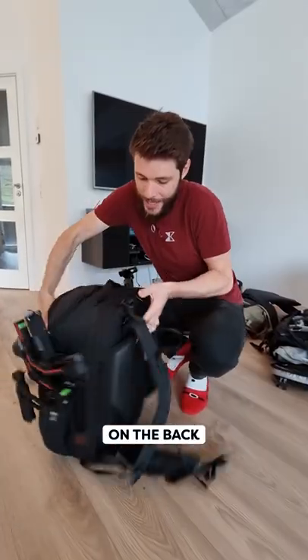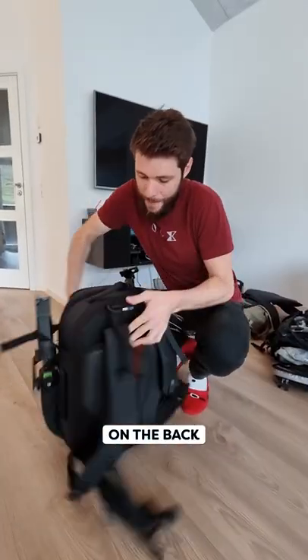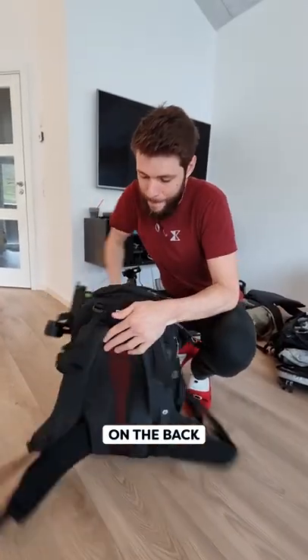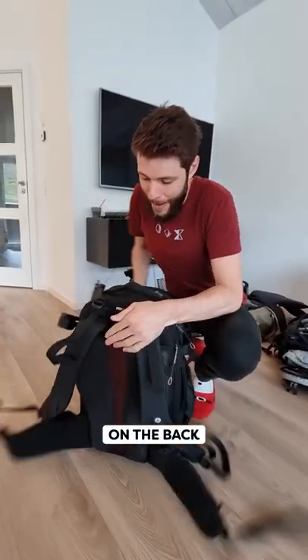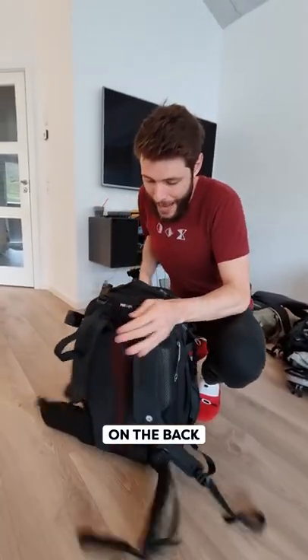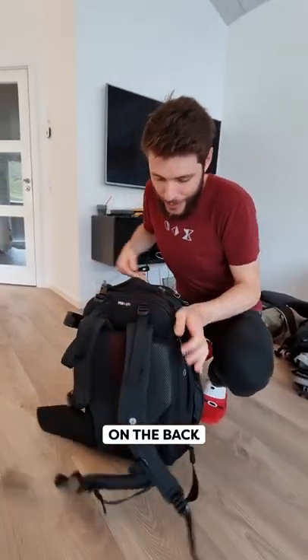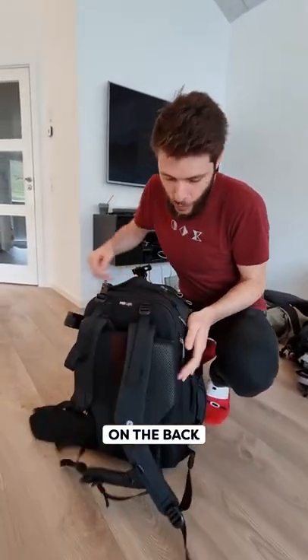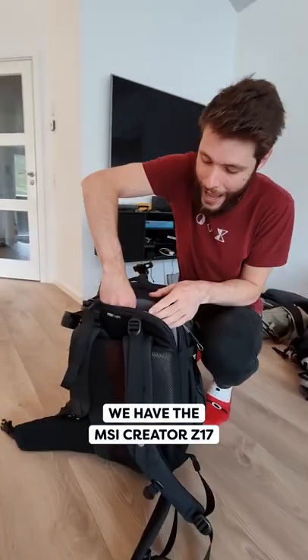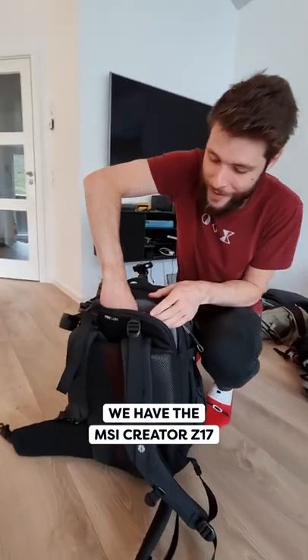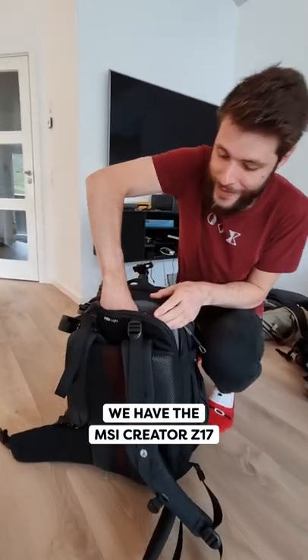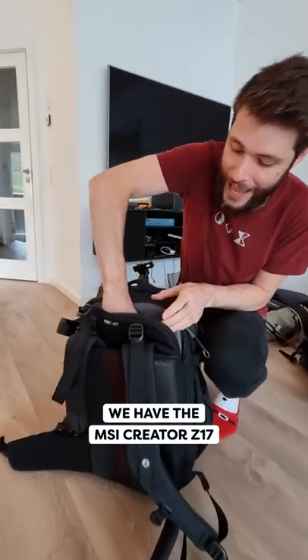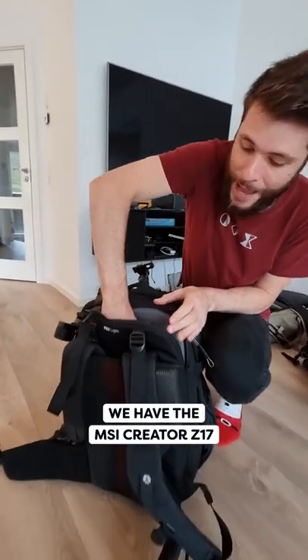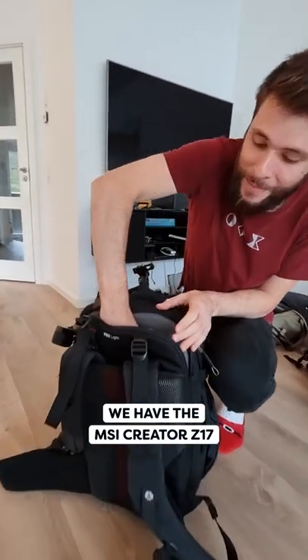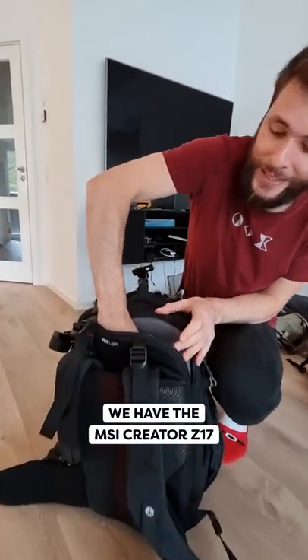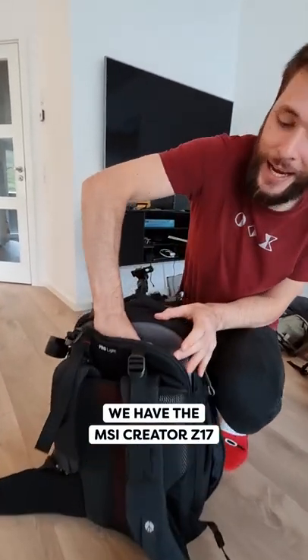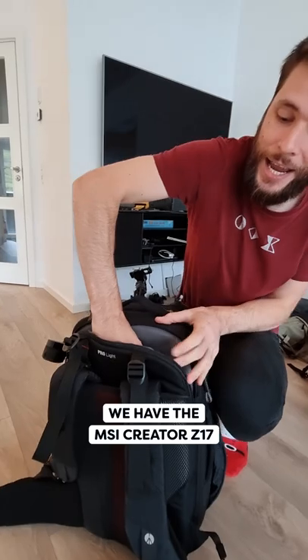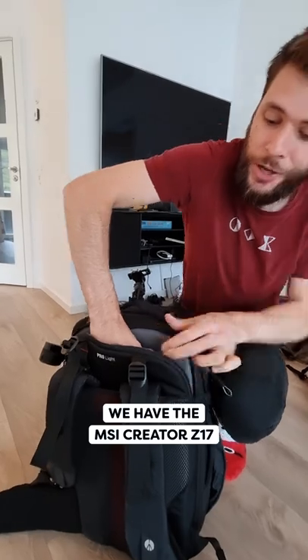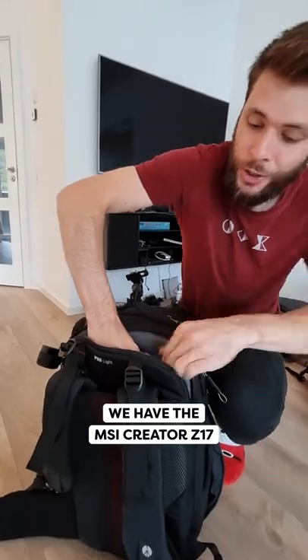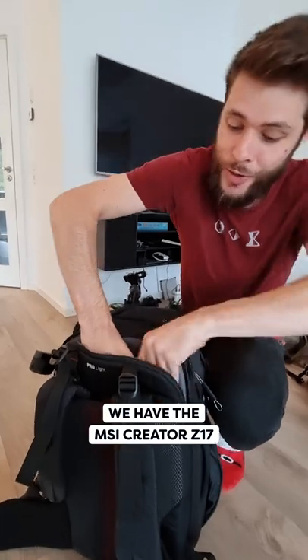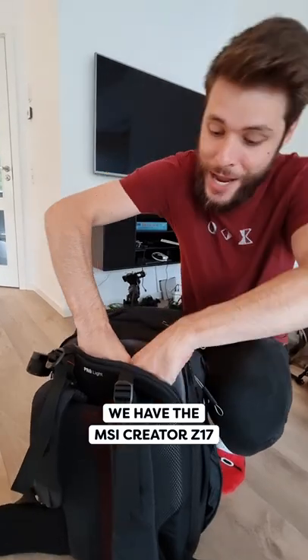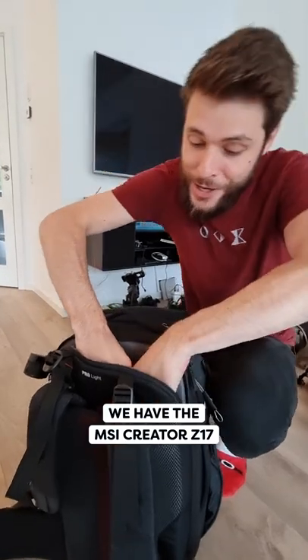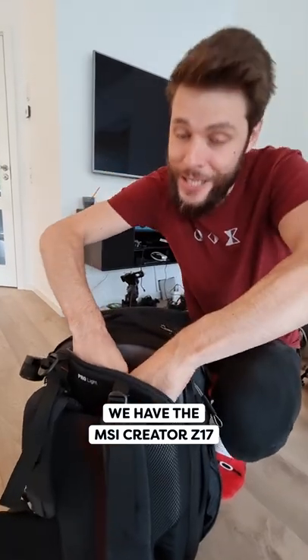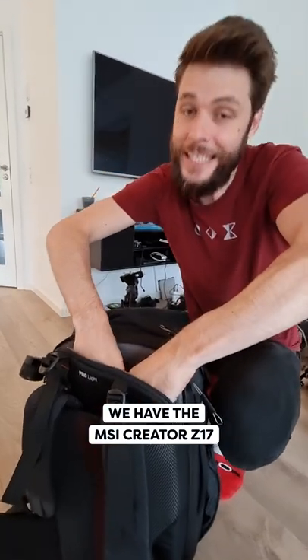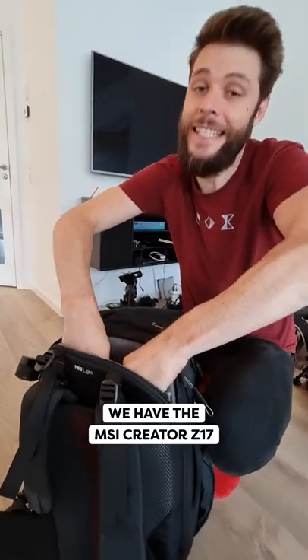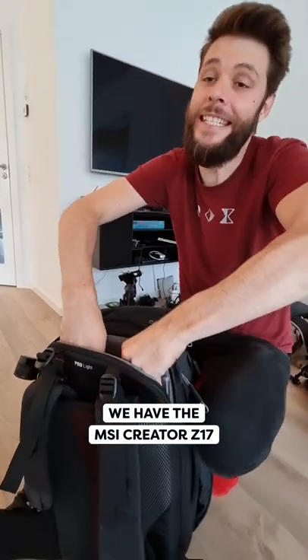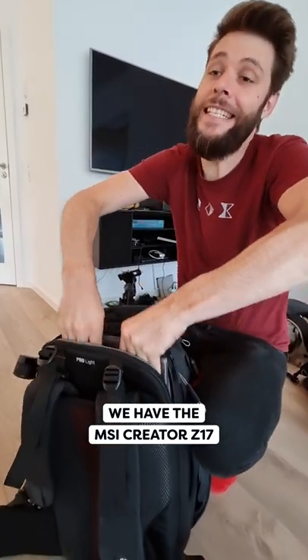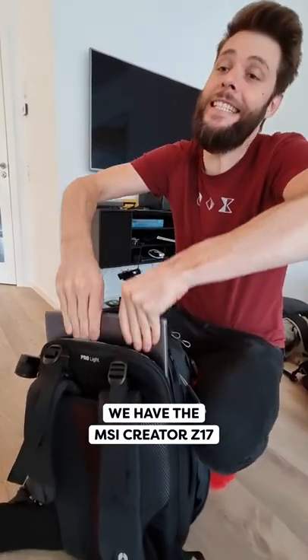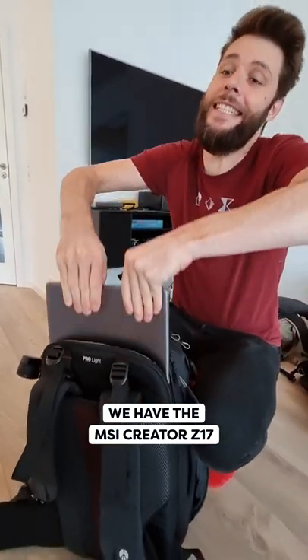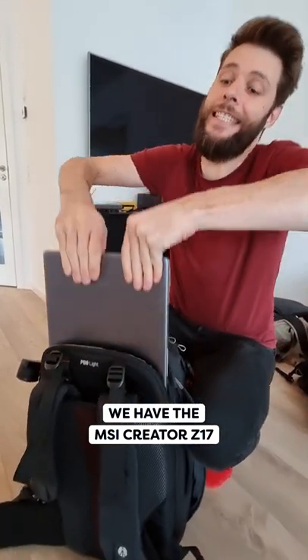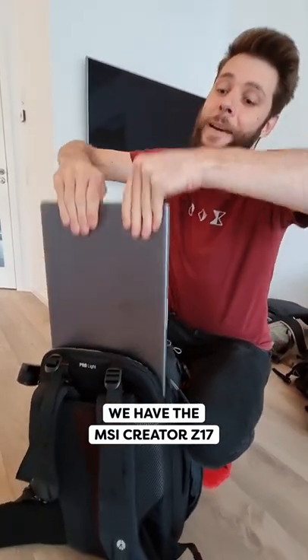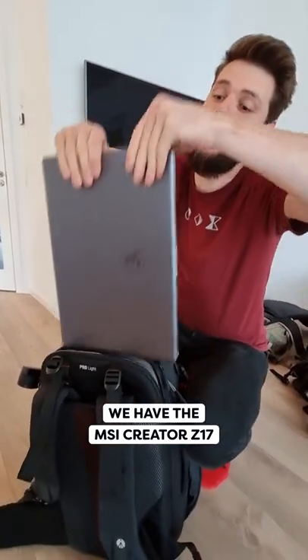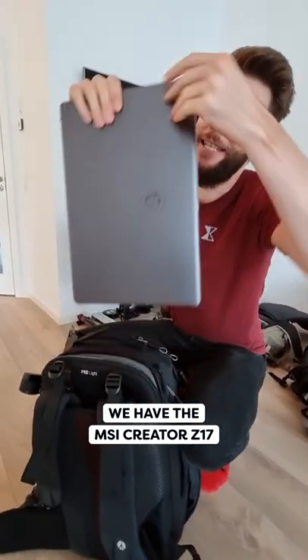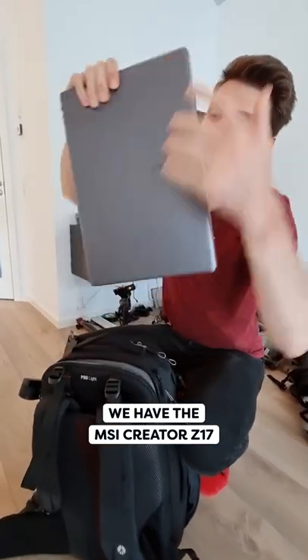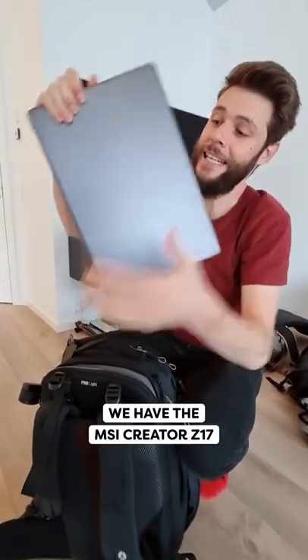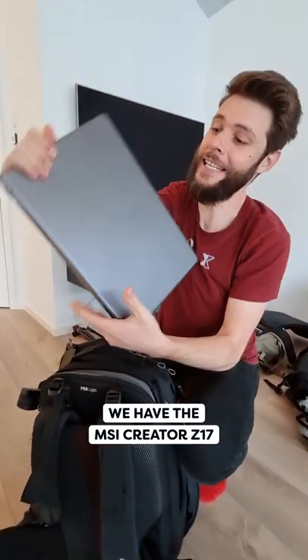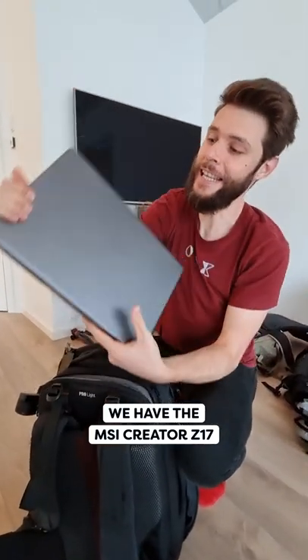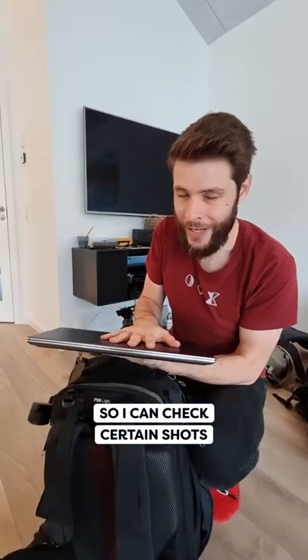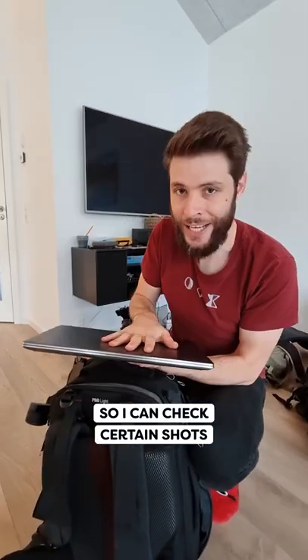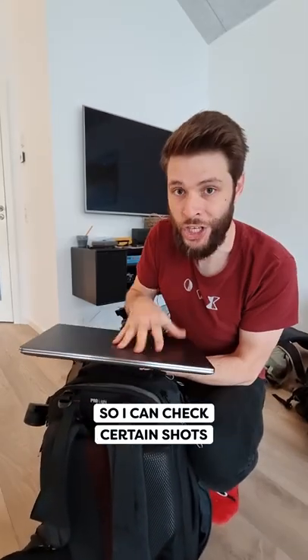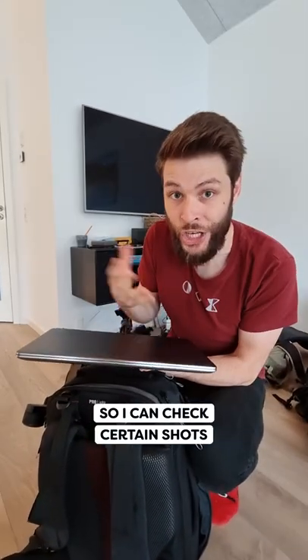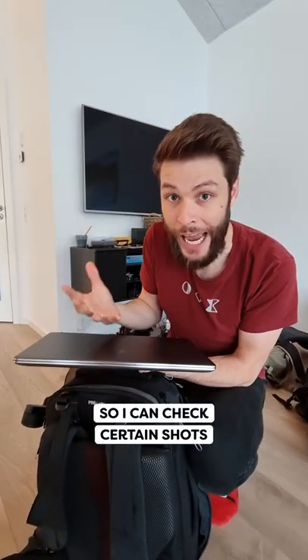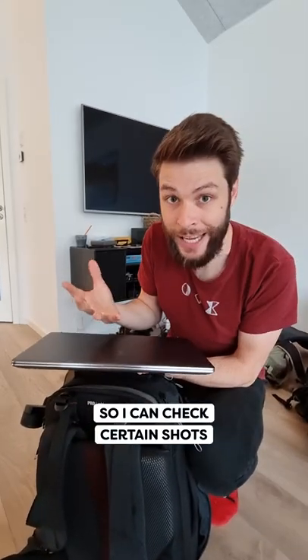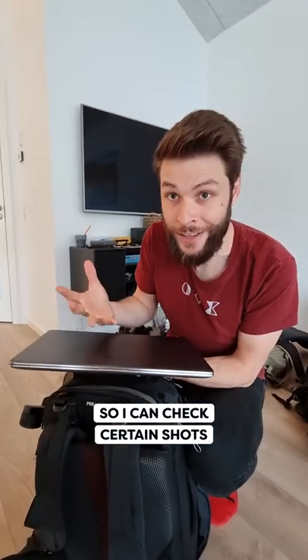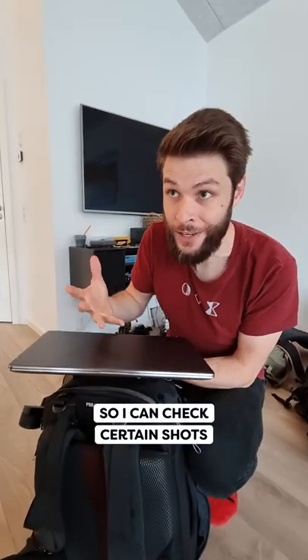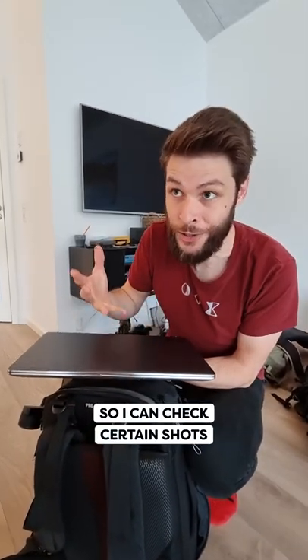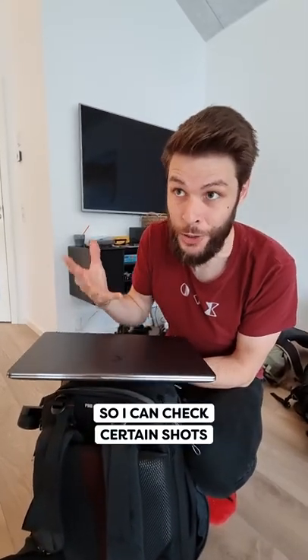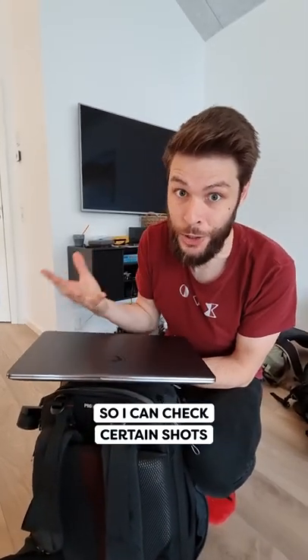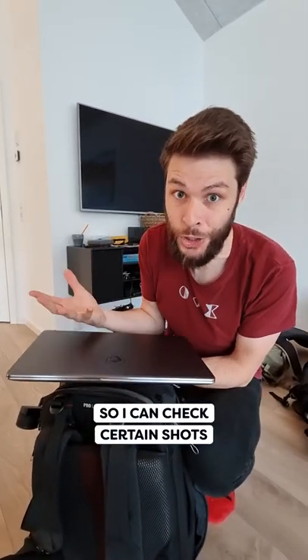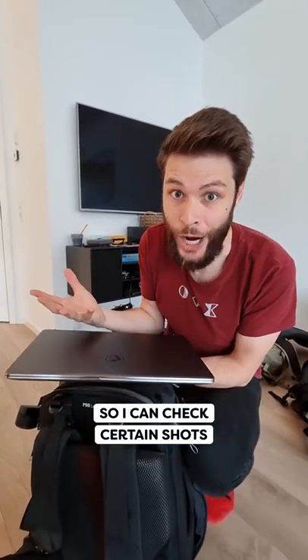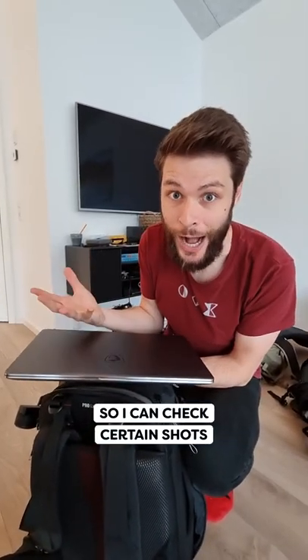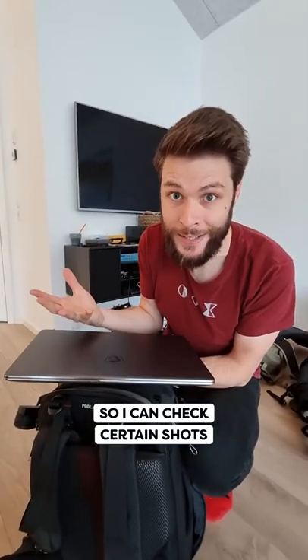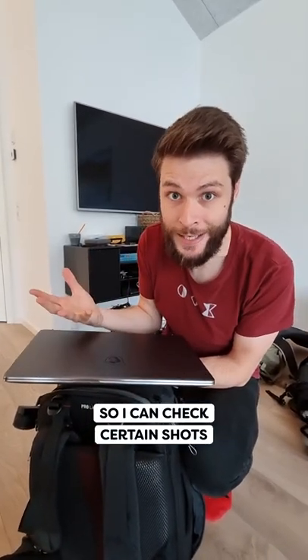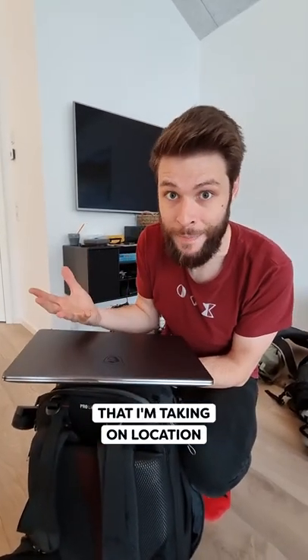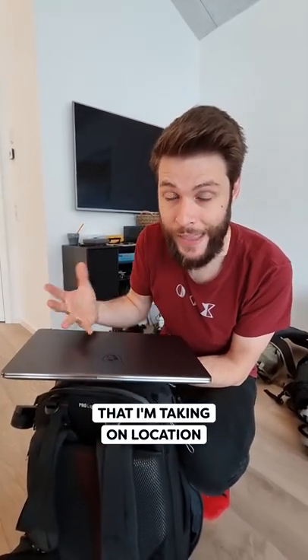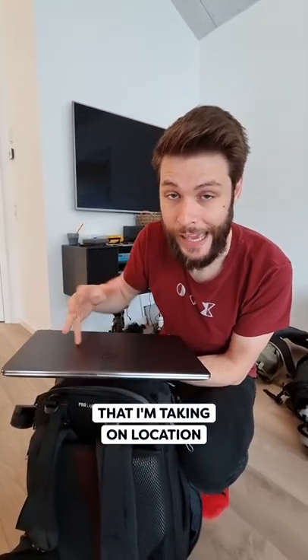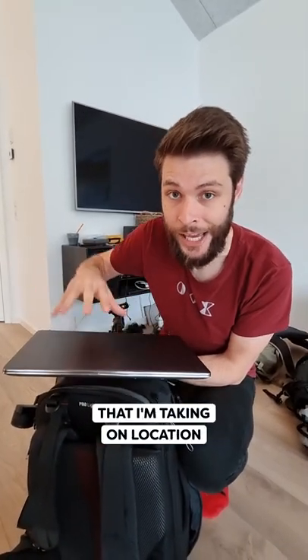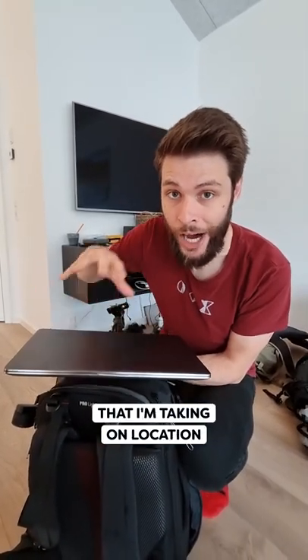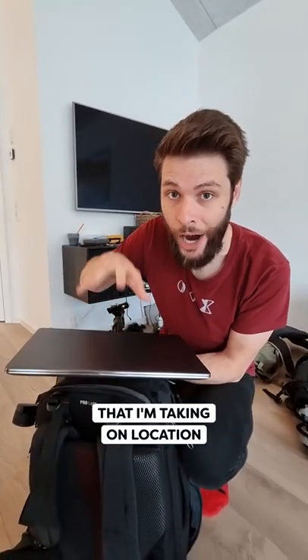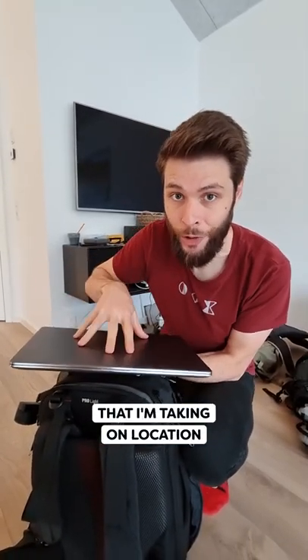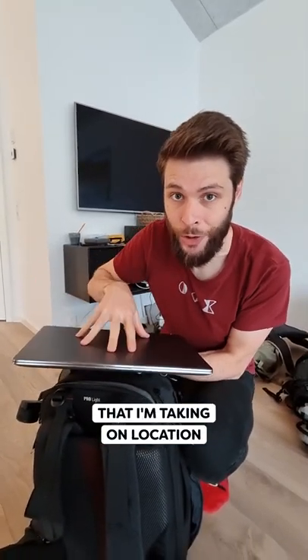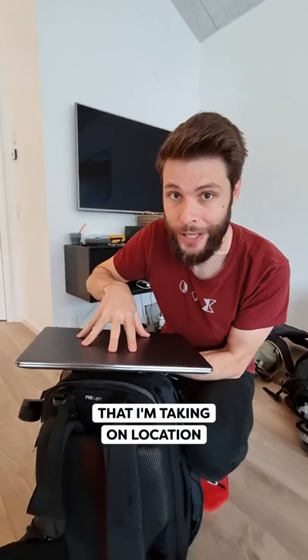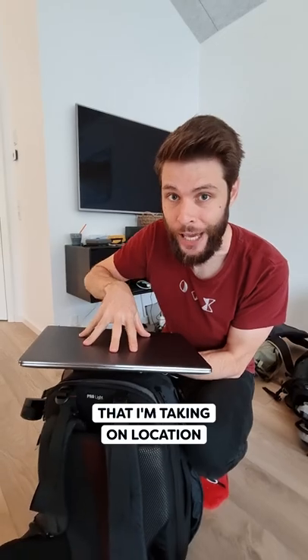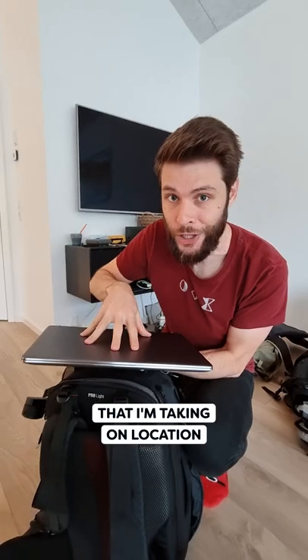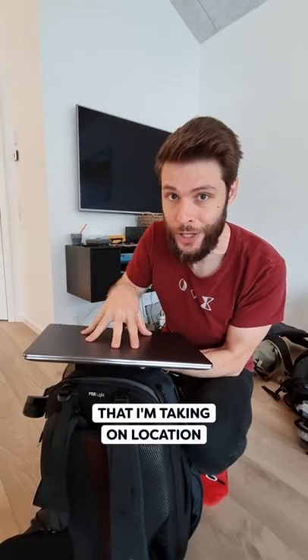On the back, we have the MSI Creator Z17, where I can check the certain shots that I'm taking on location.